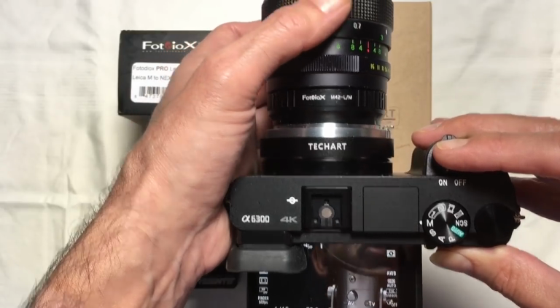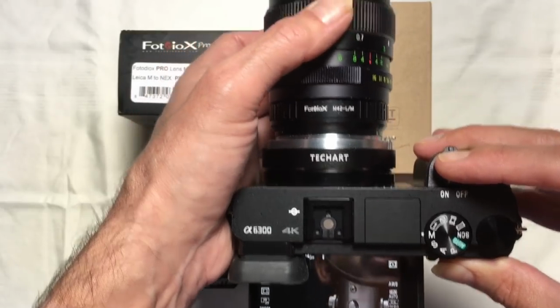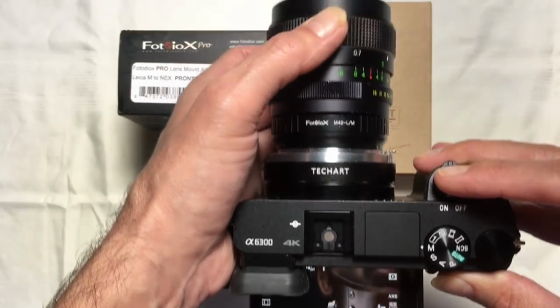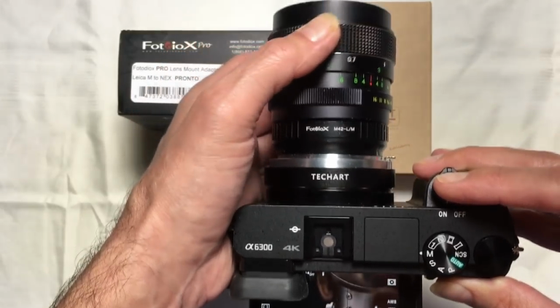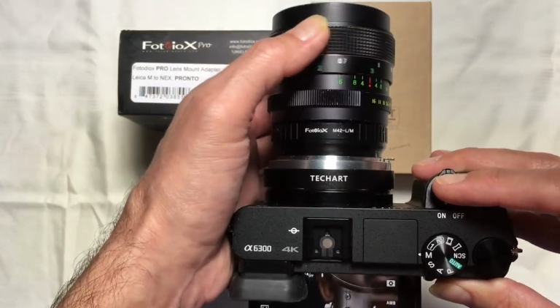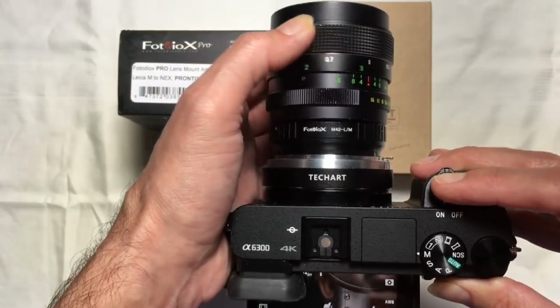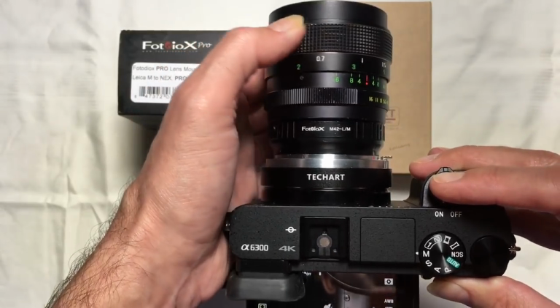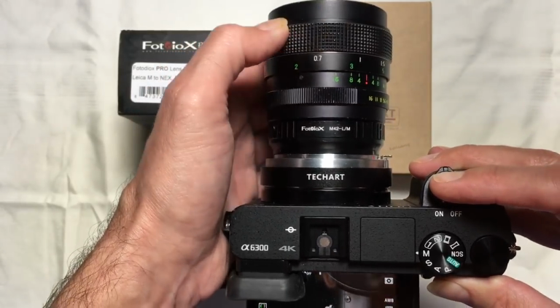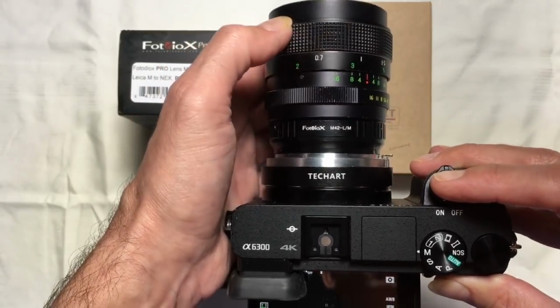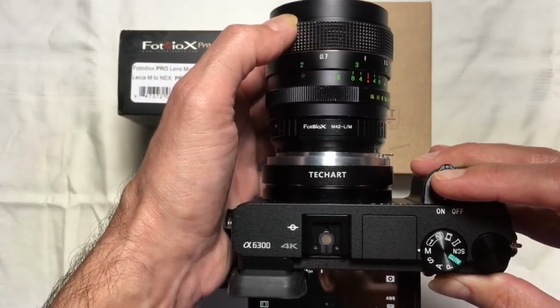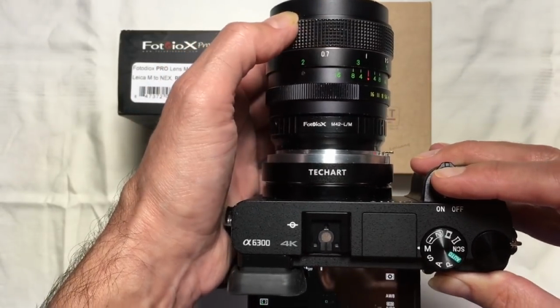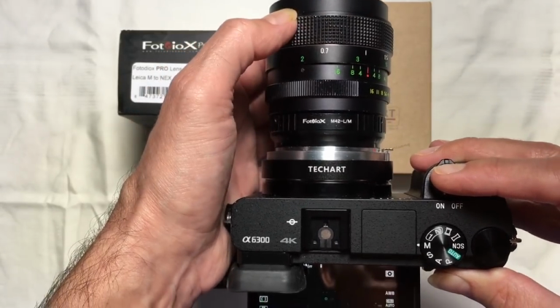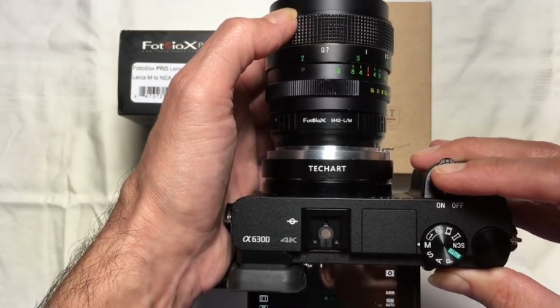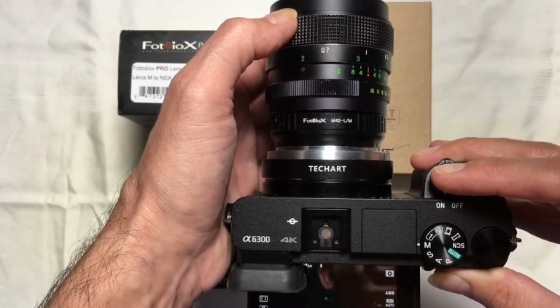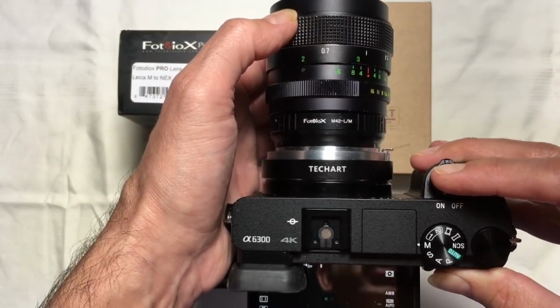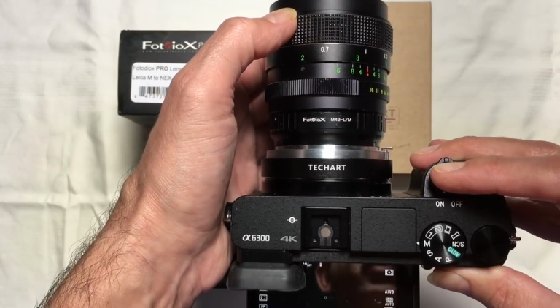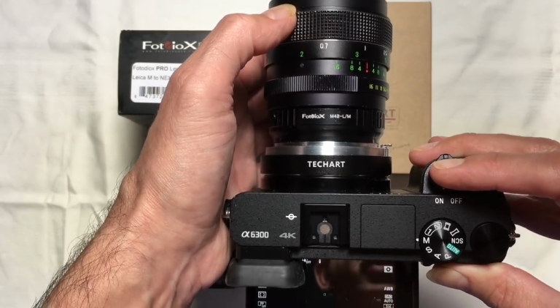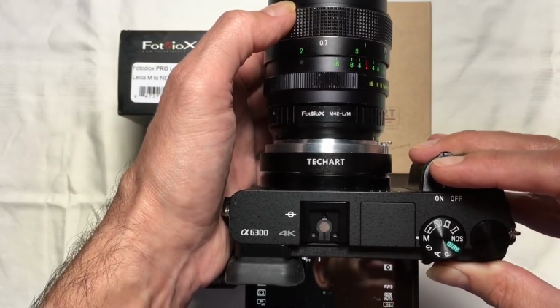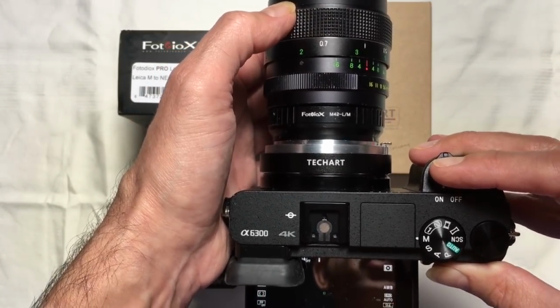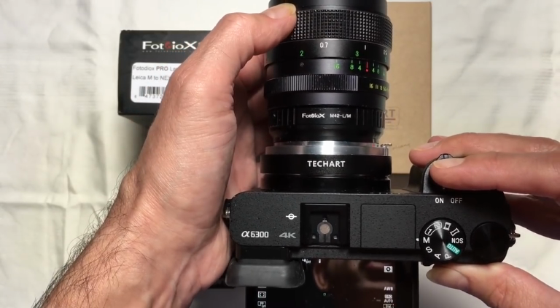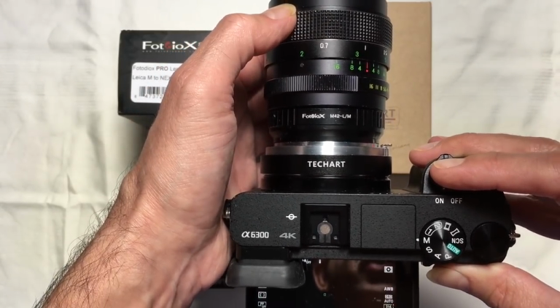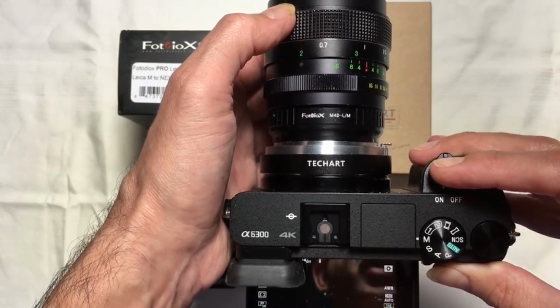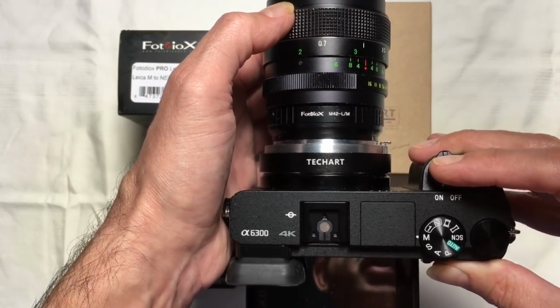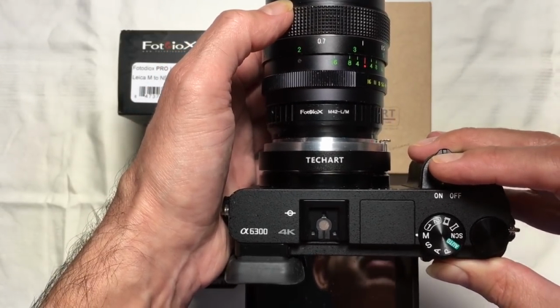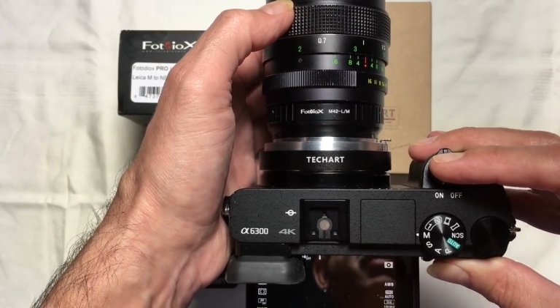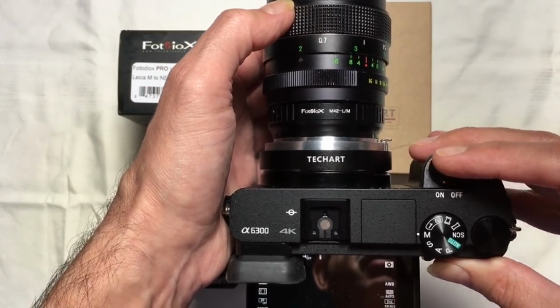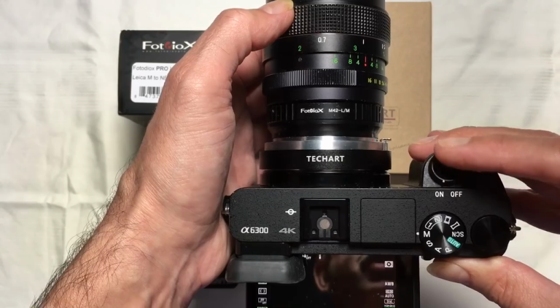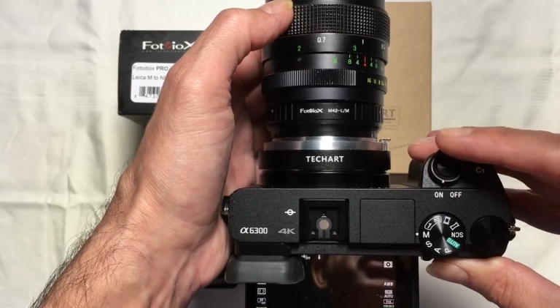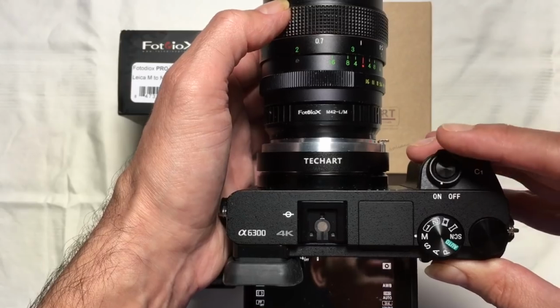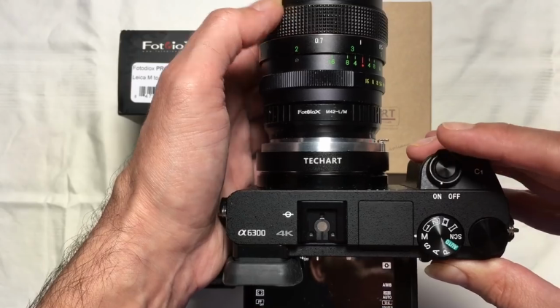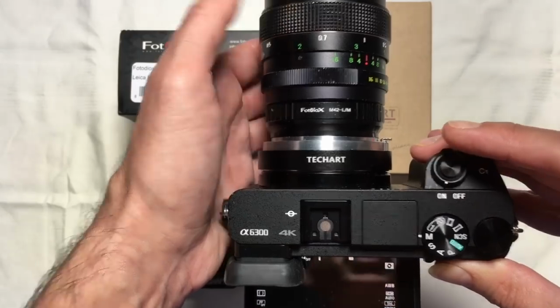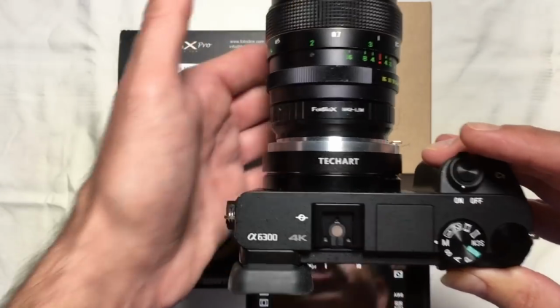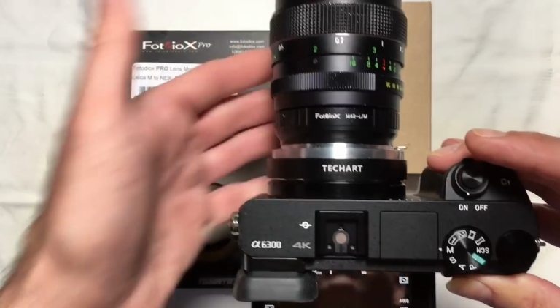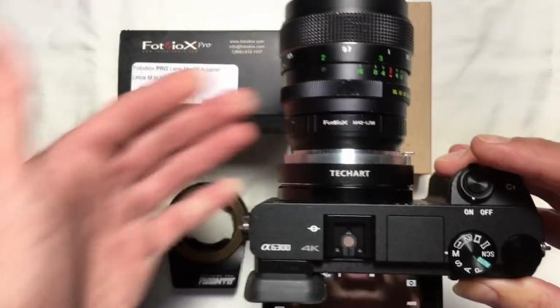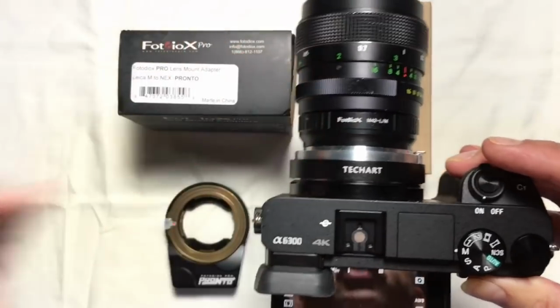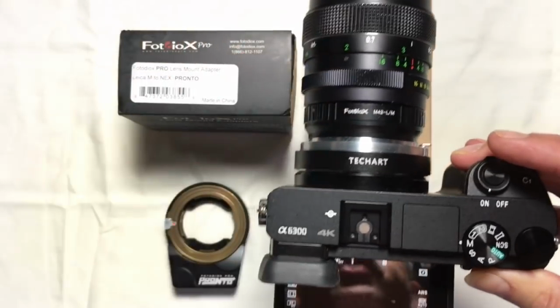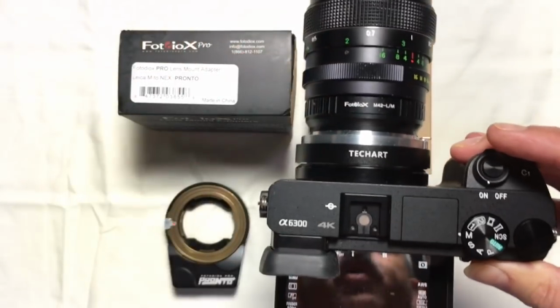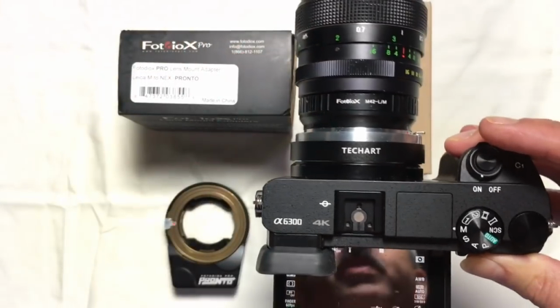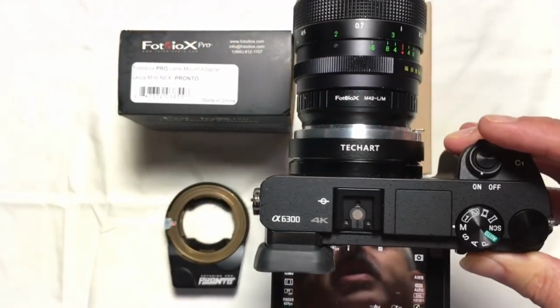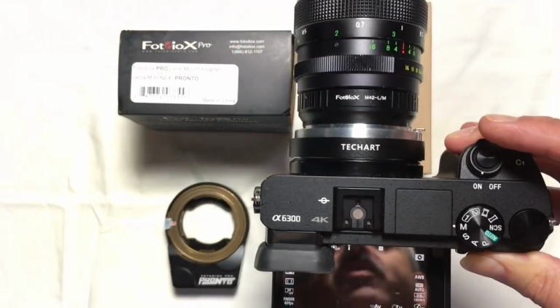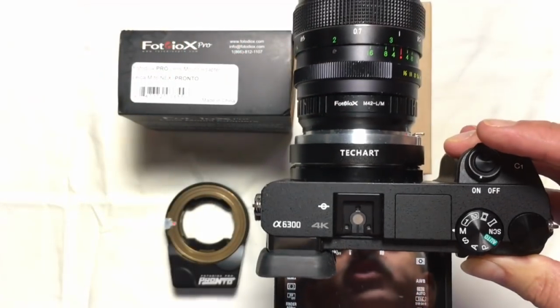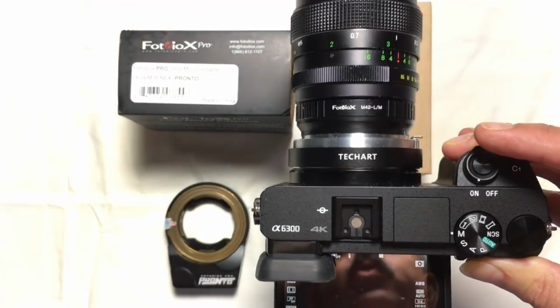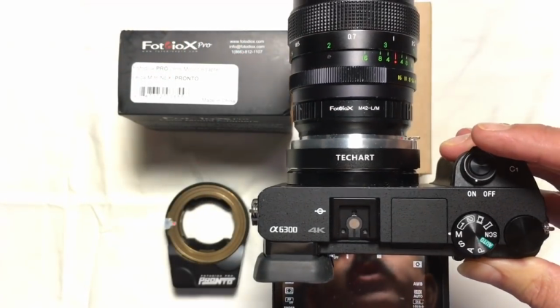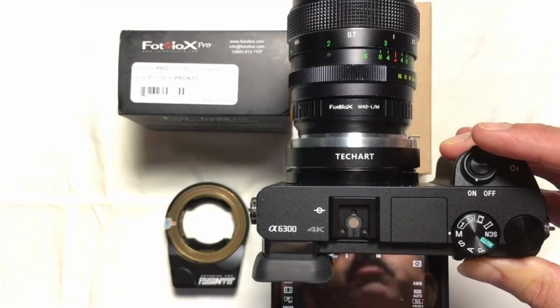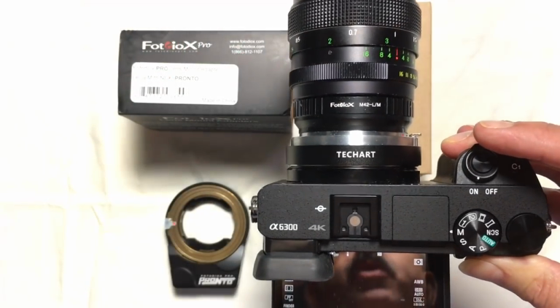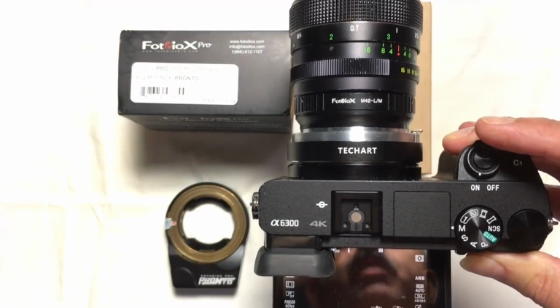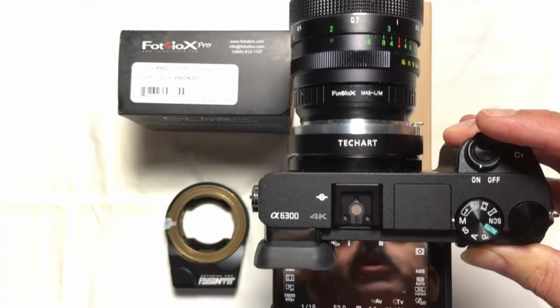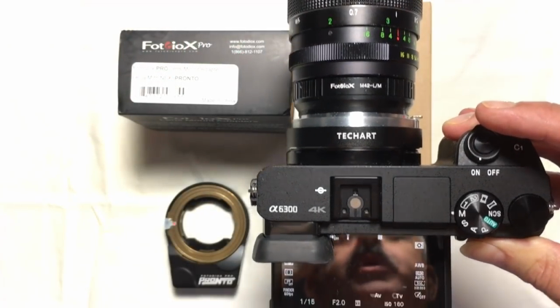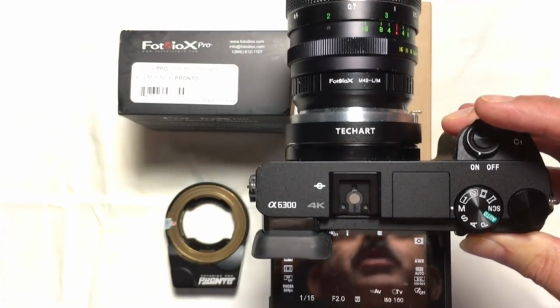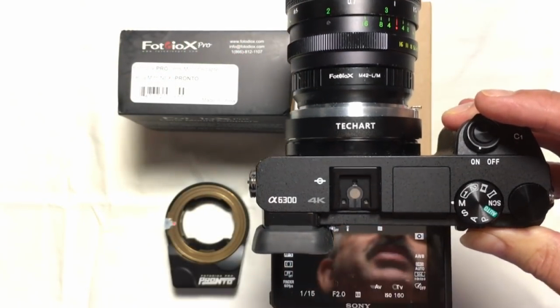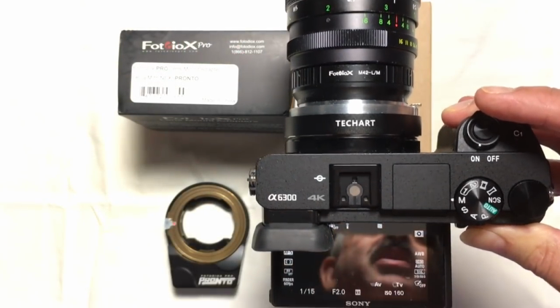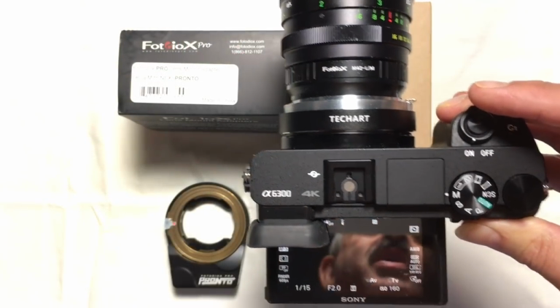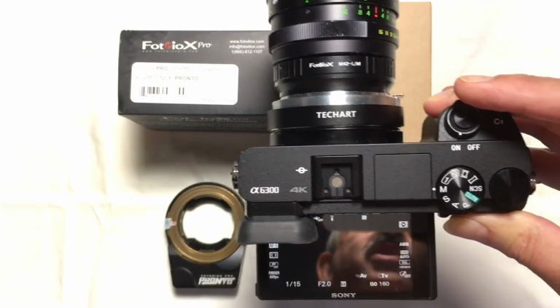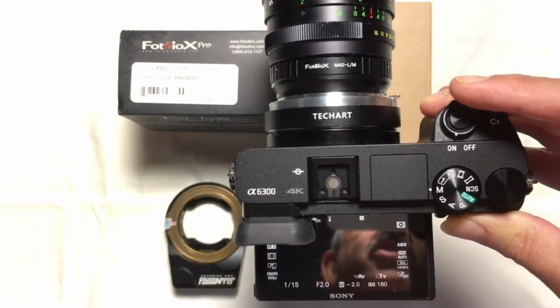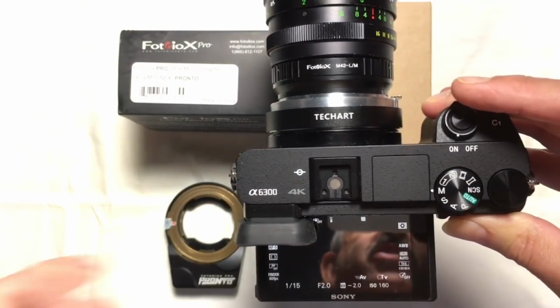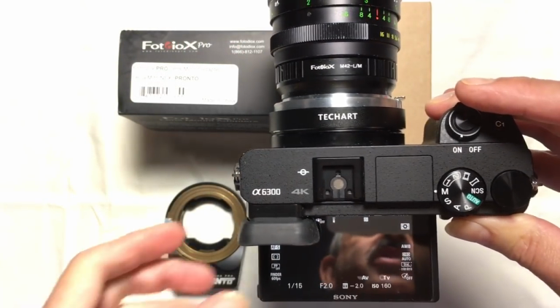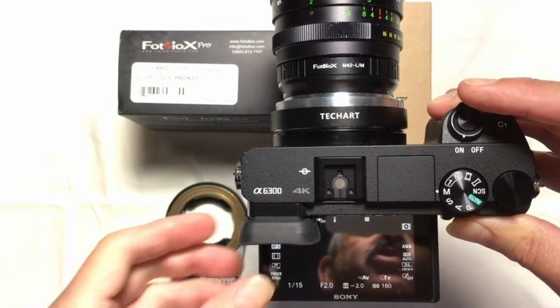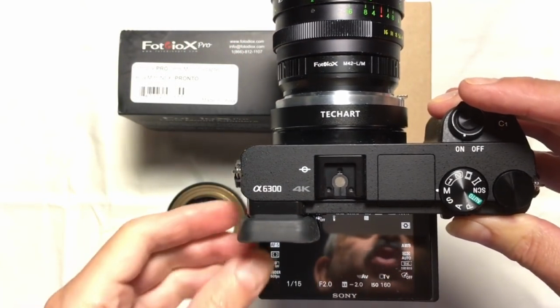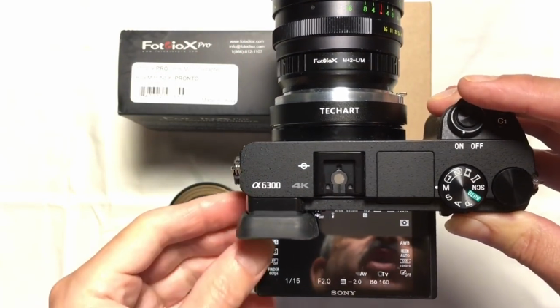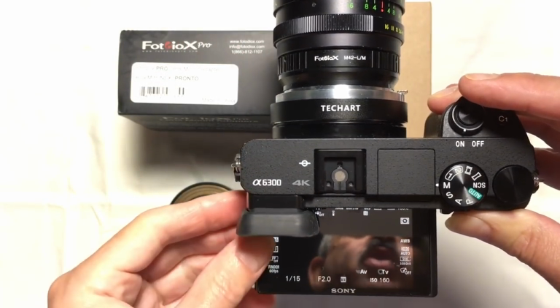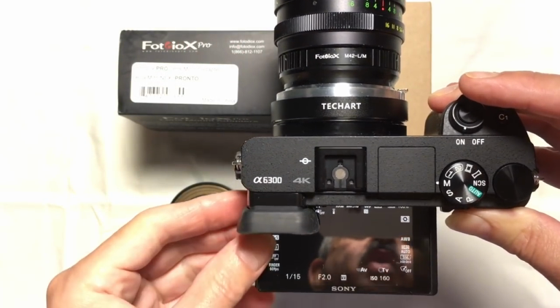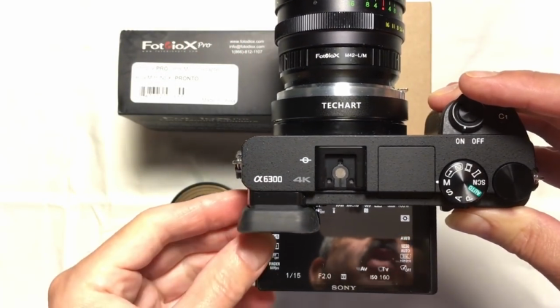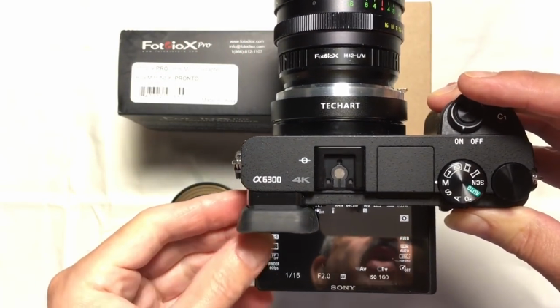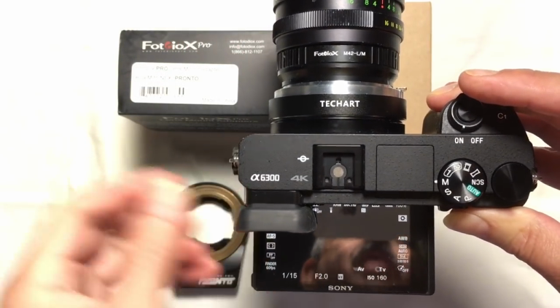You can see how I'm moving the focus — there we go, we focus, and then we take the picture. Everything's working properly there, and you can see that it's working quite well.